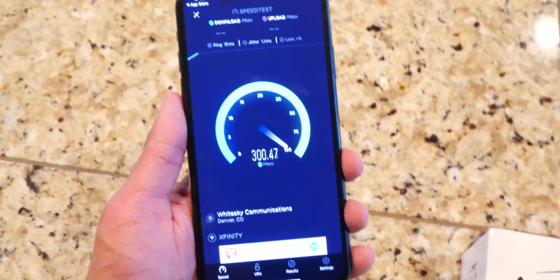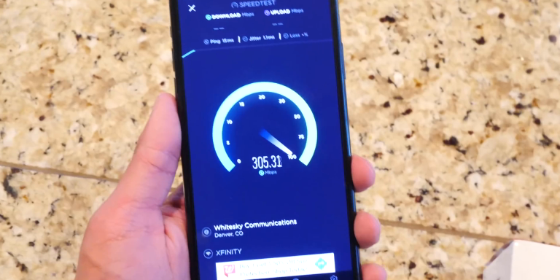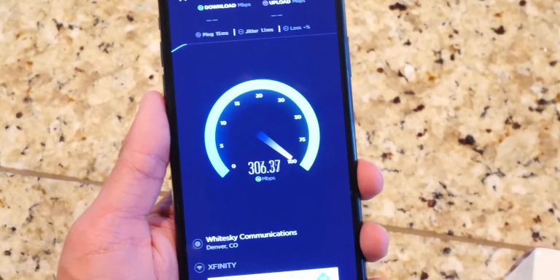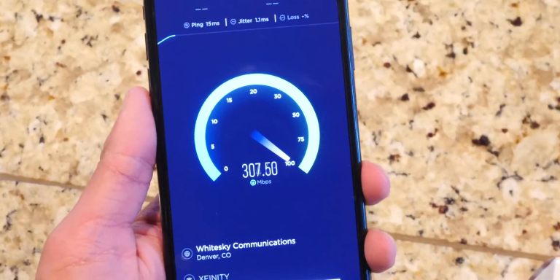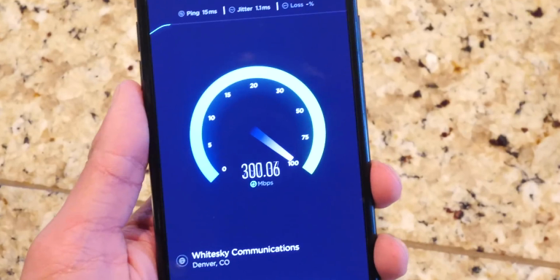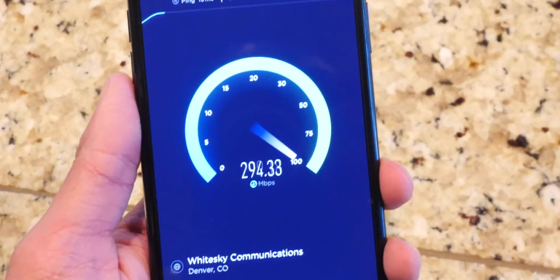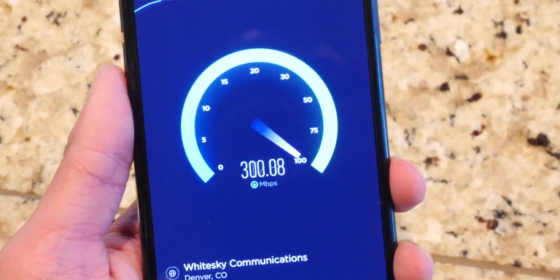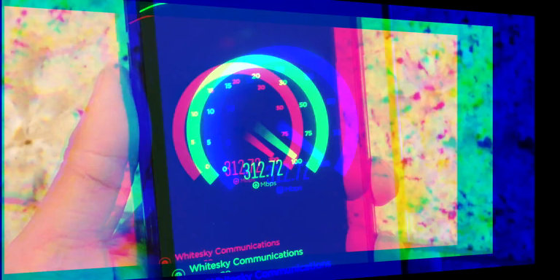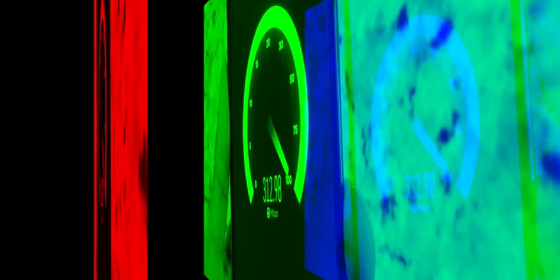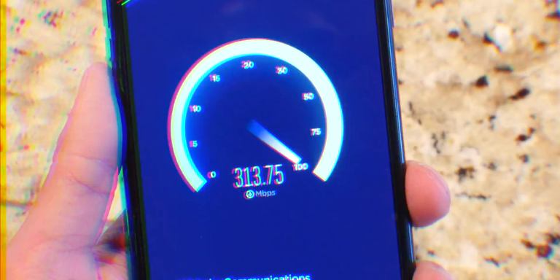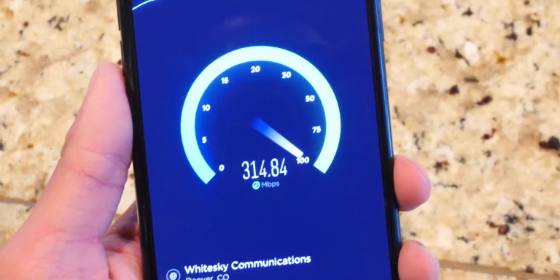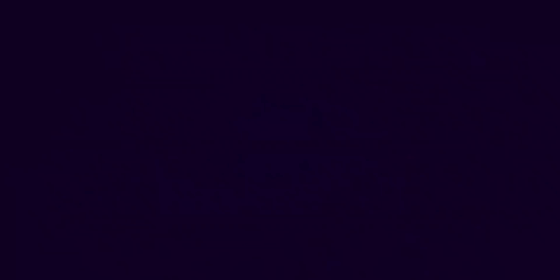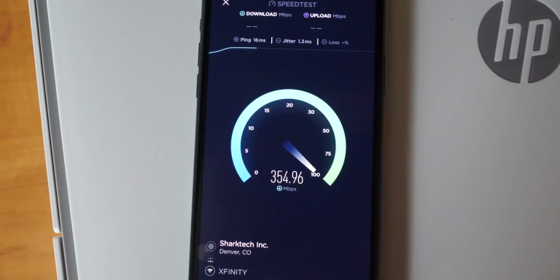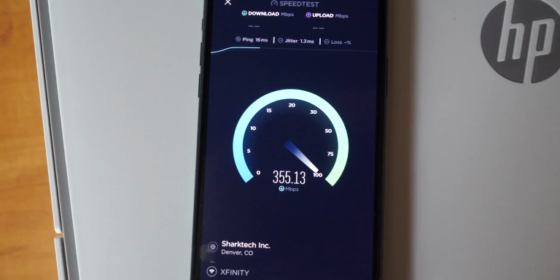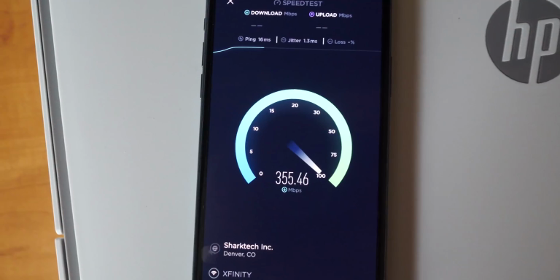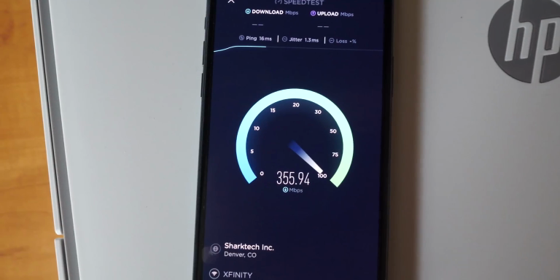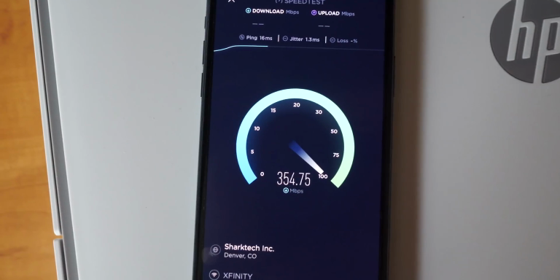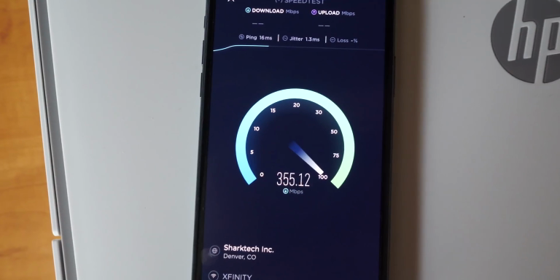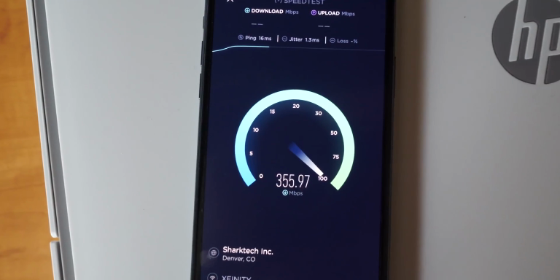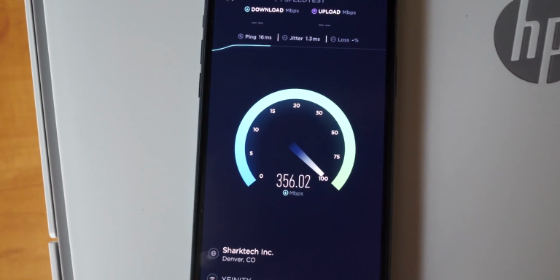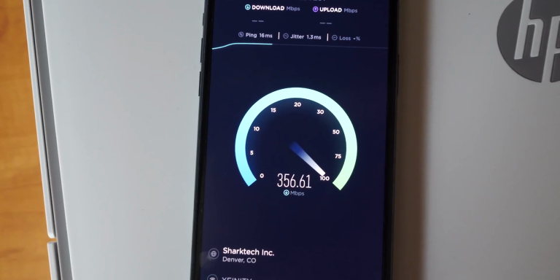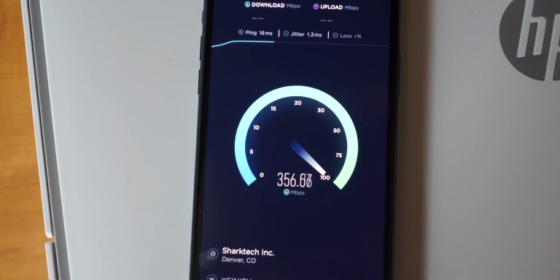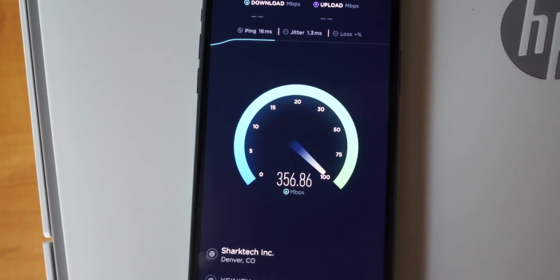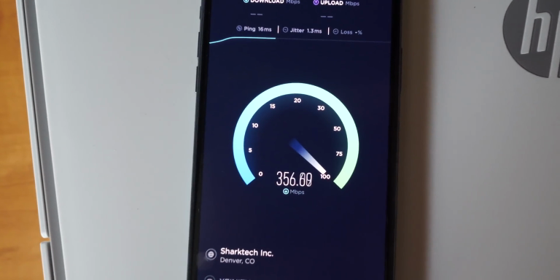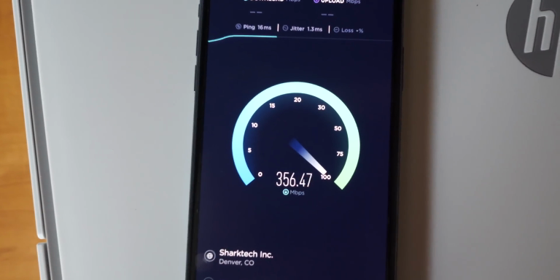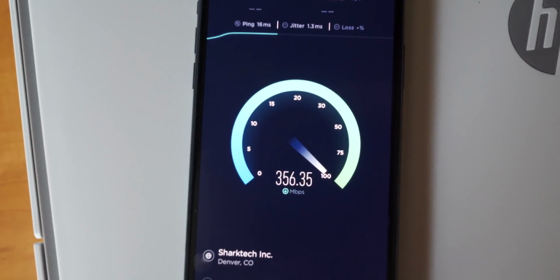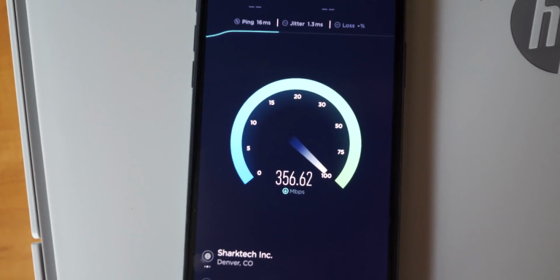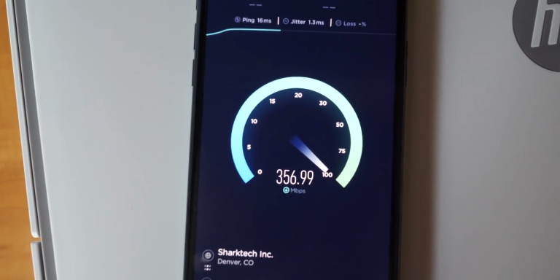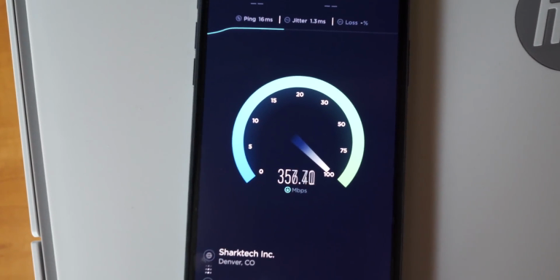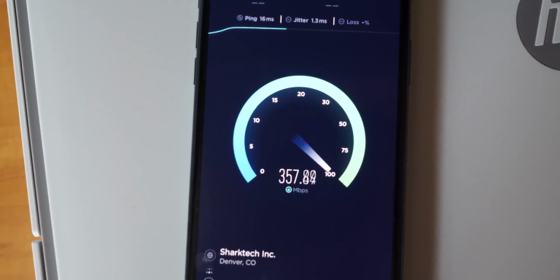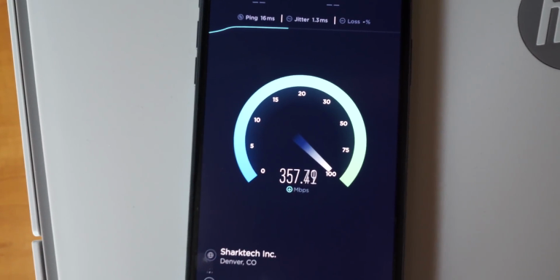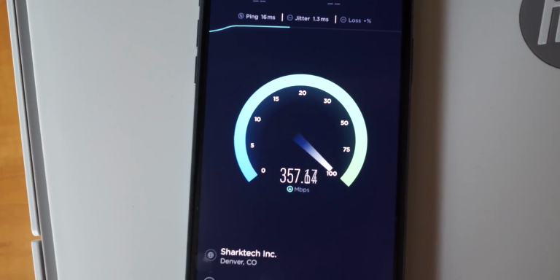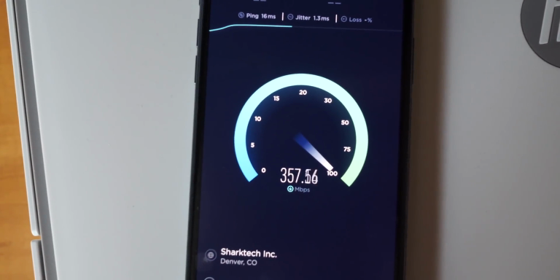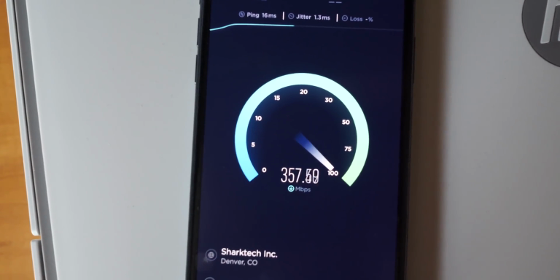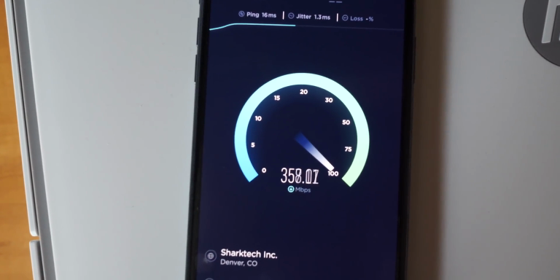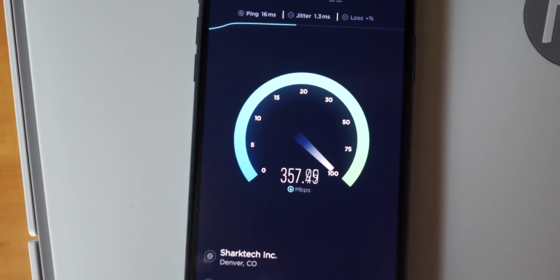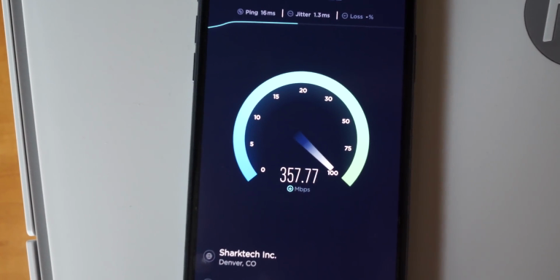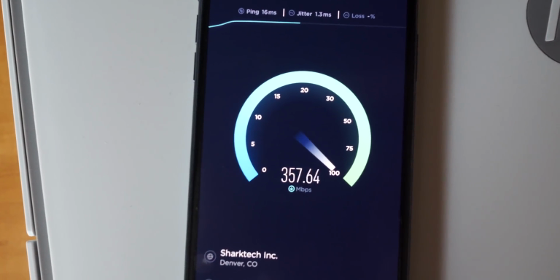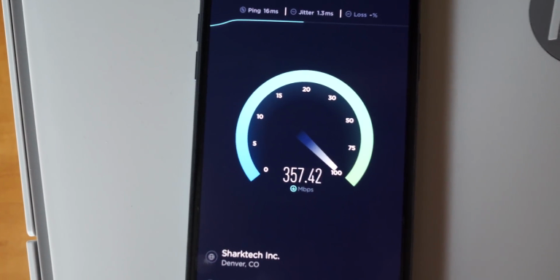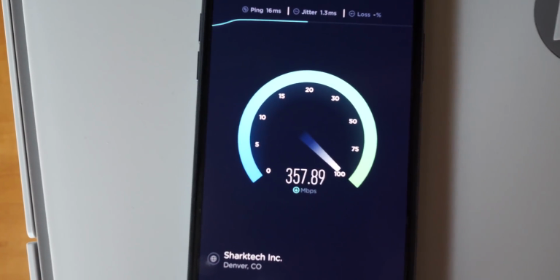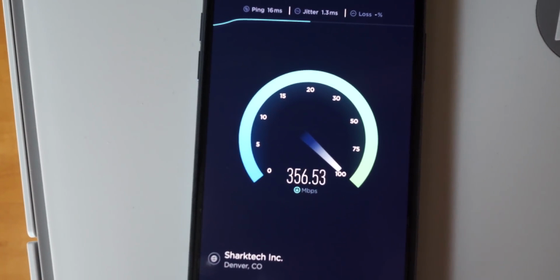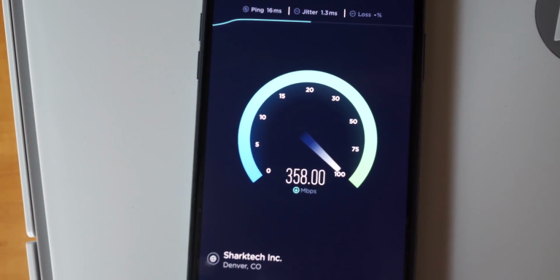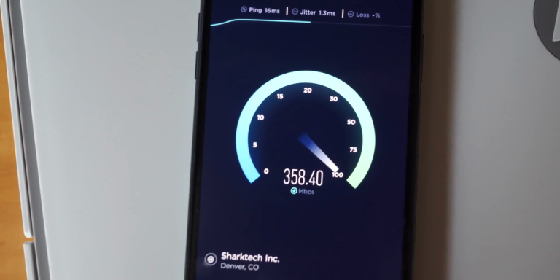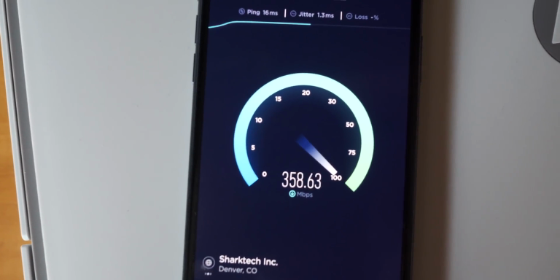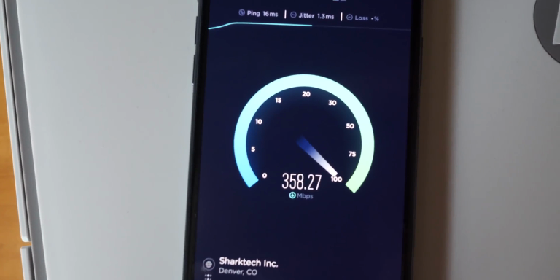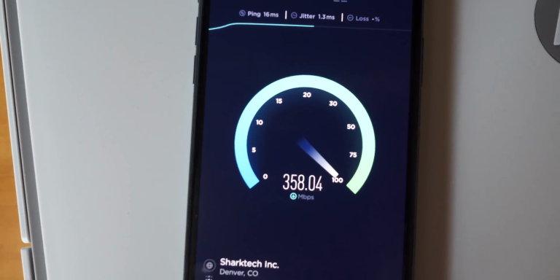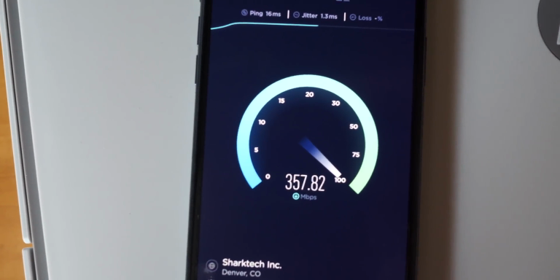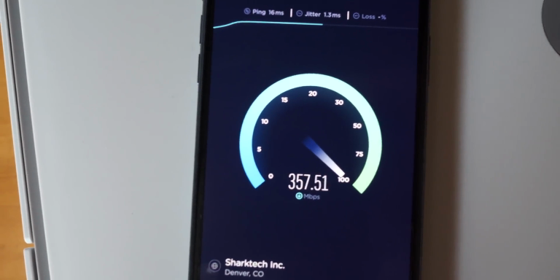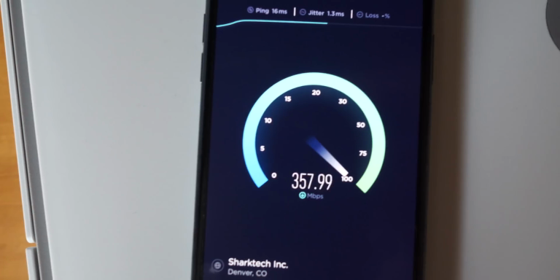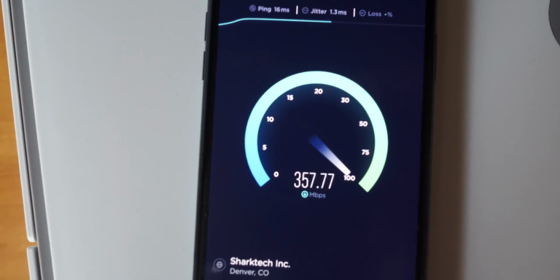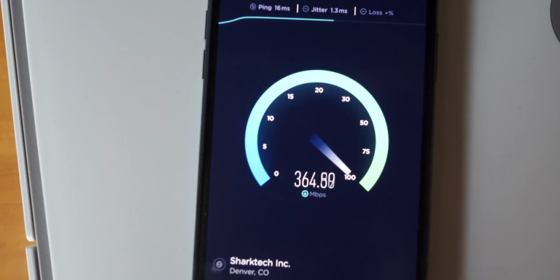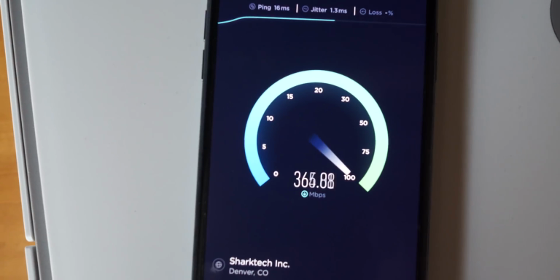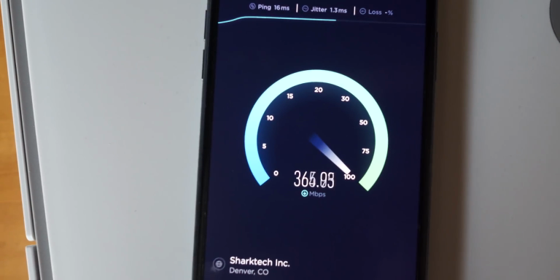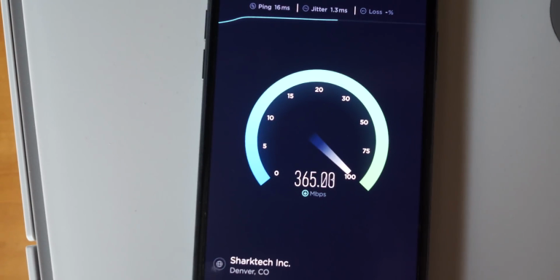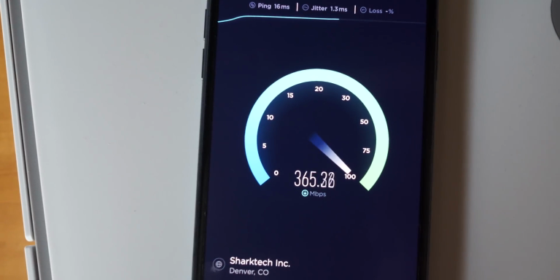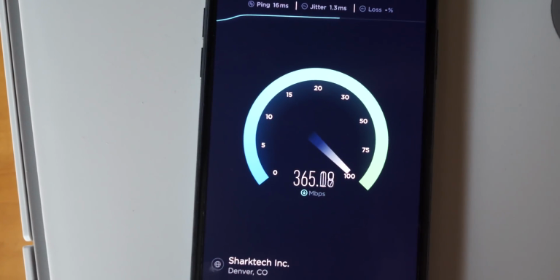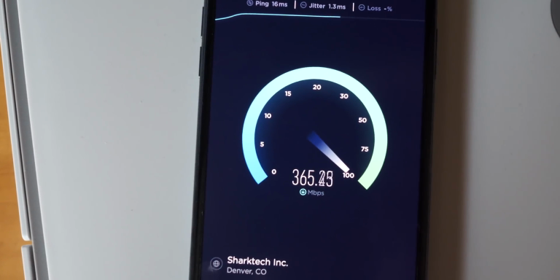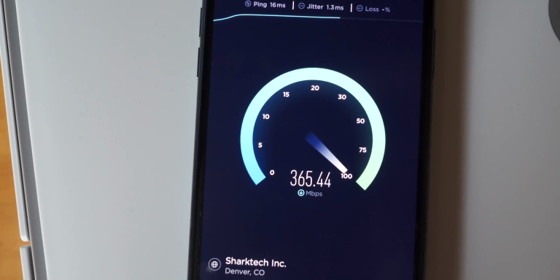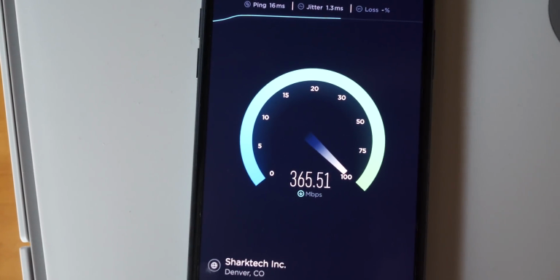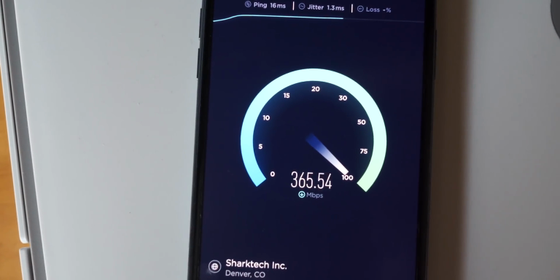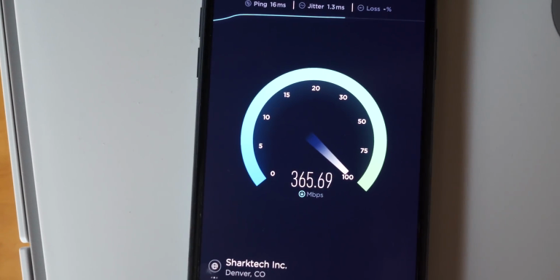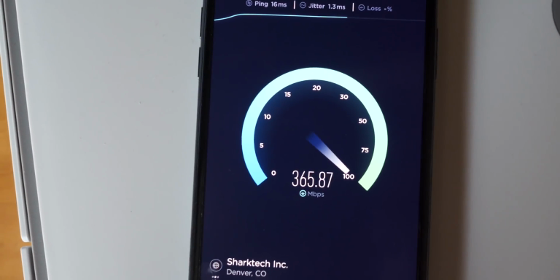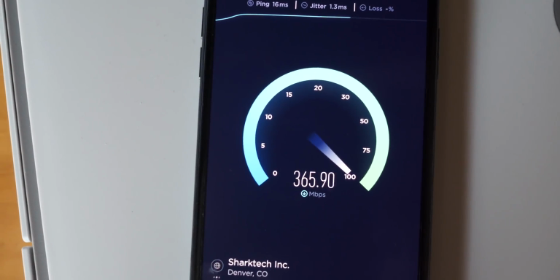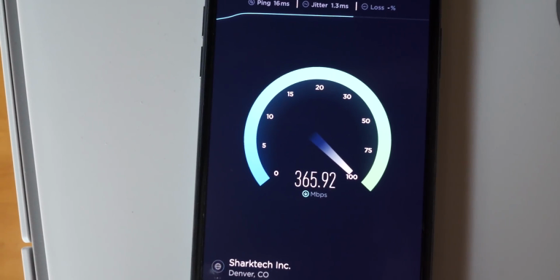And wow, it's definitely going up. It's 357 now. Almost 360. 365.